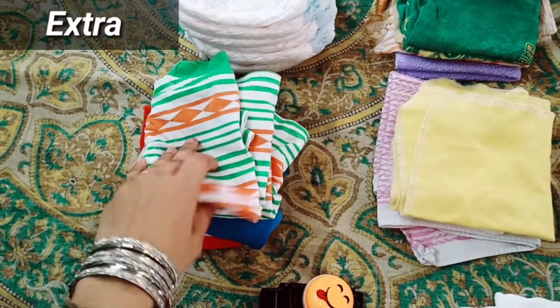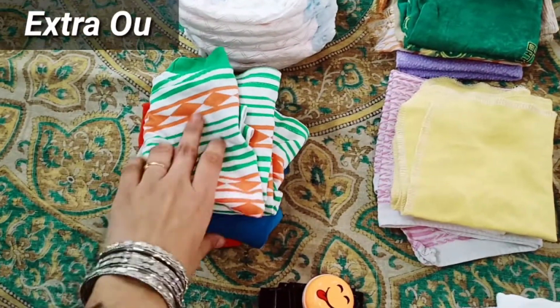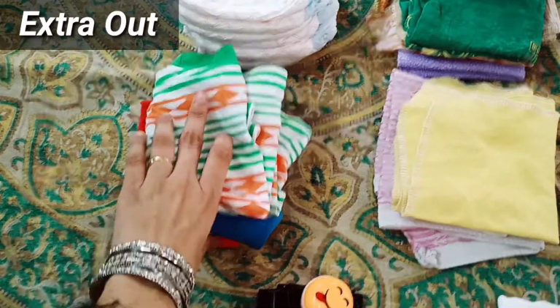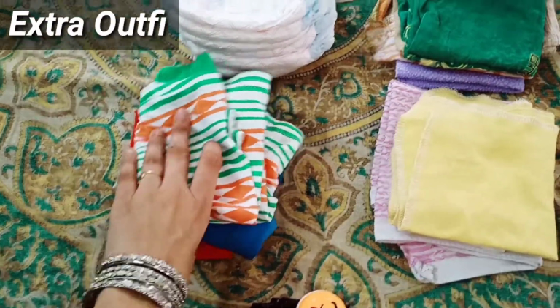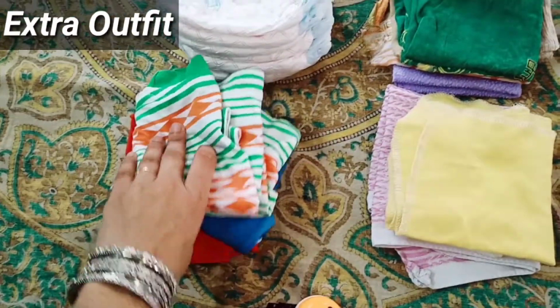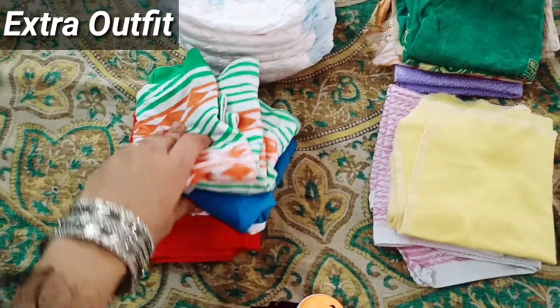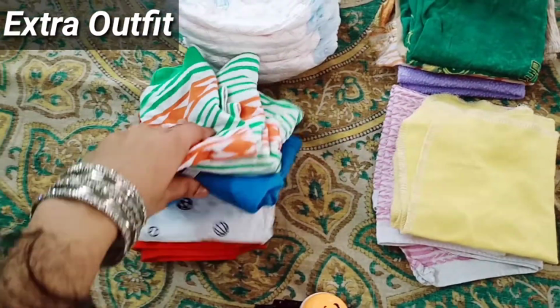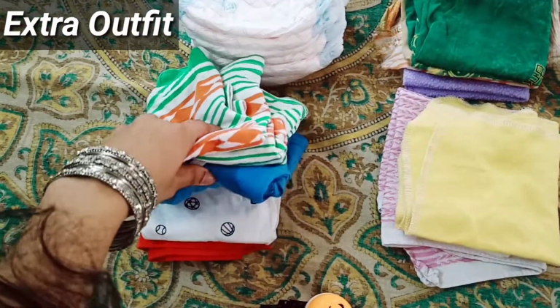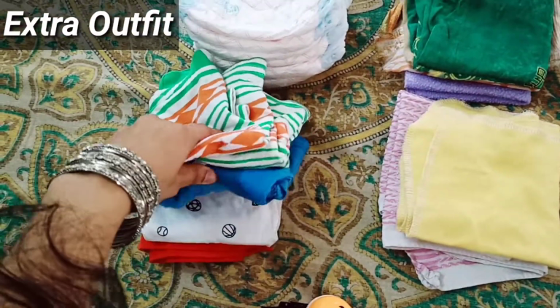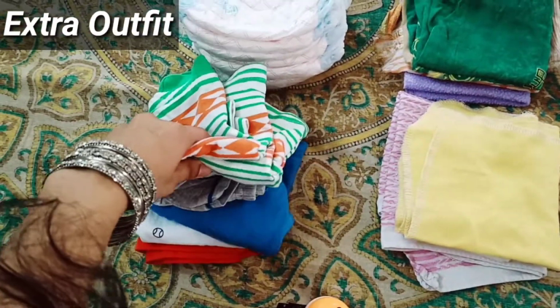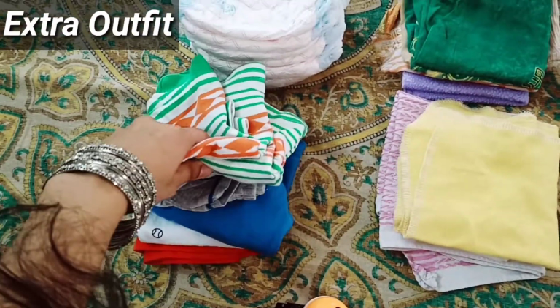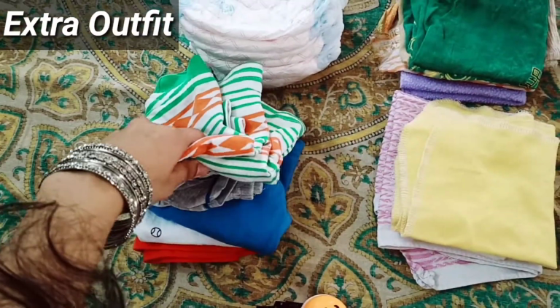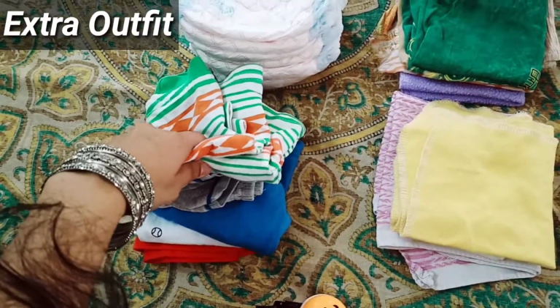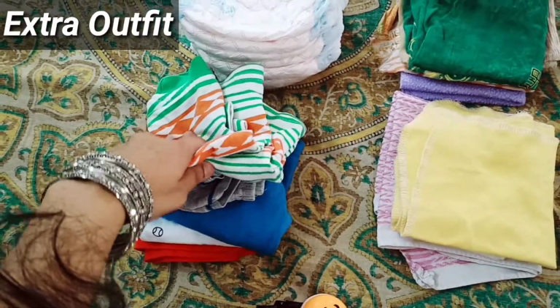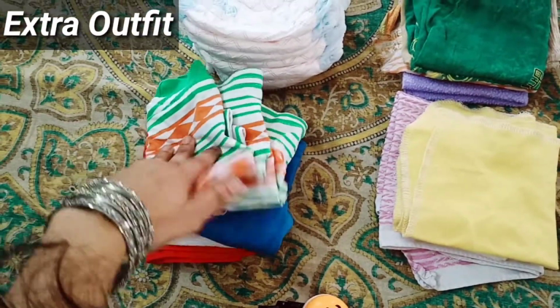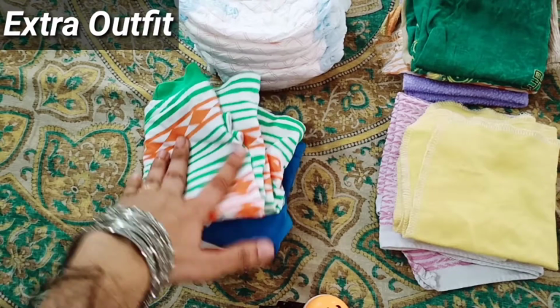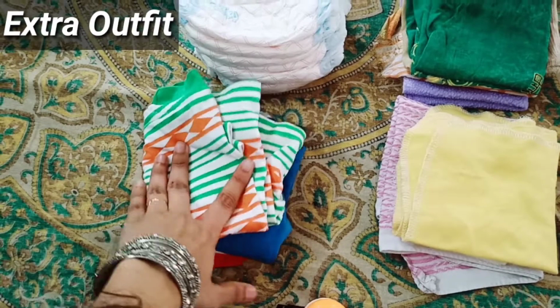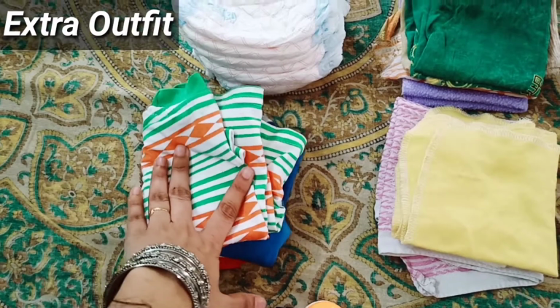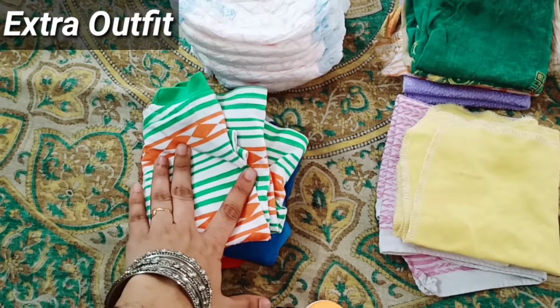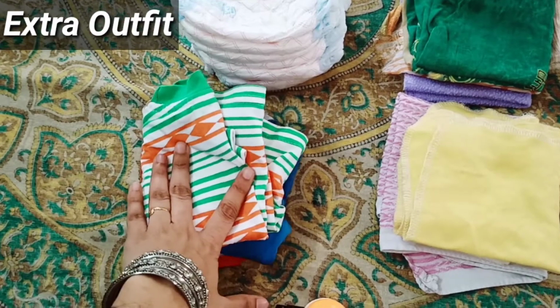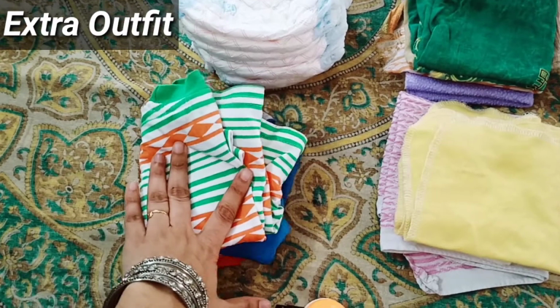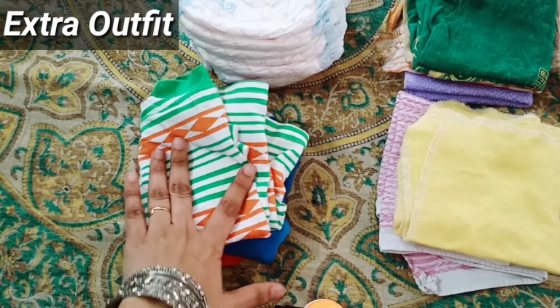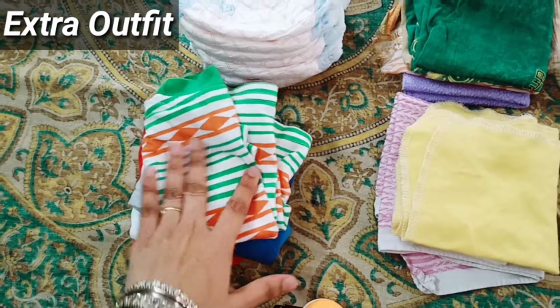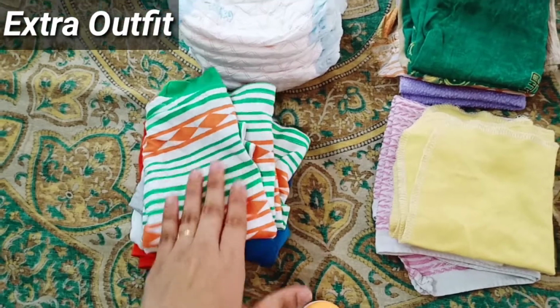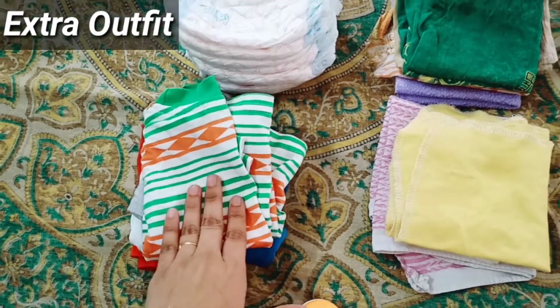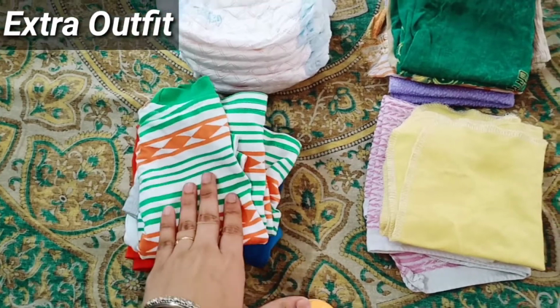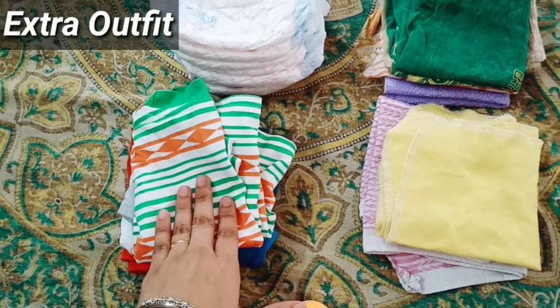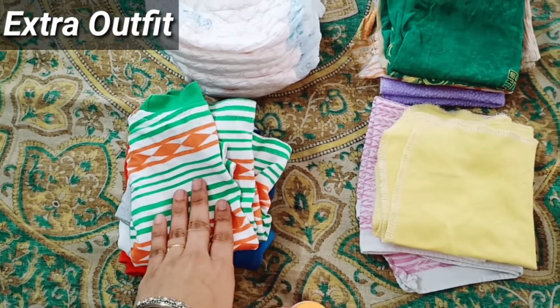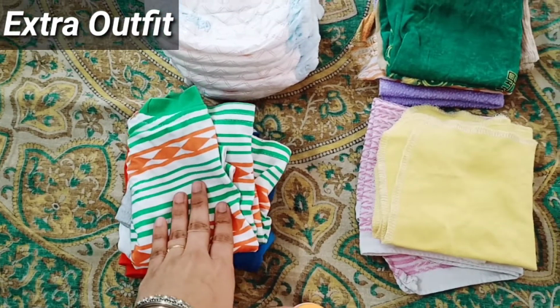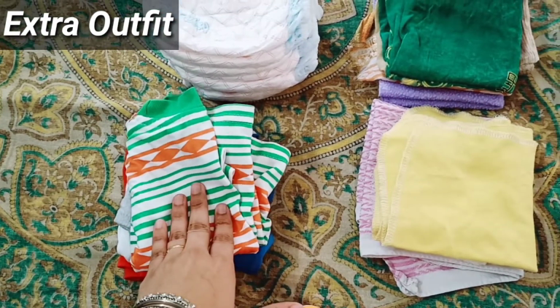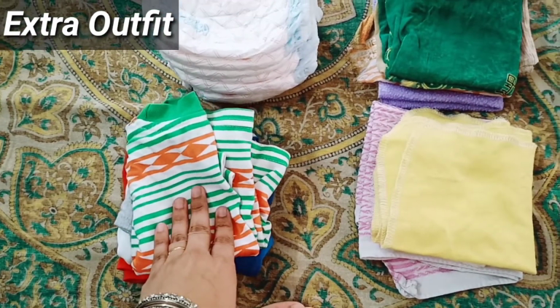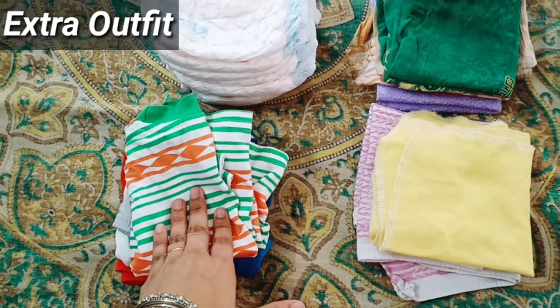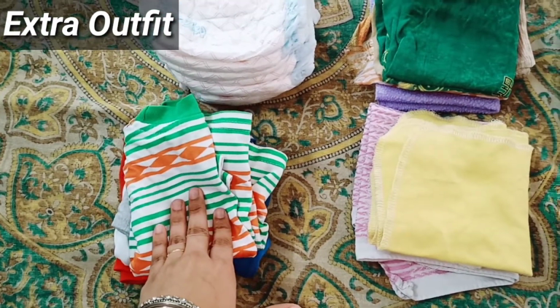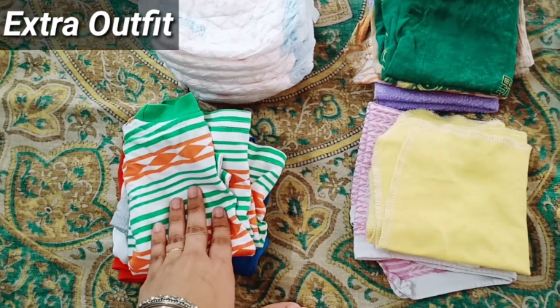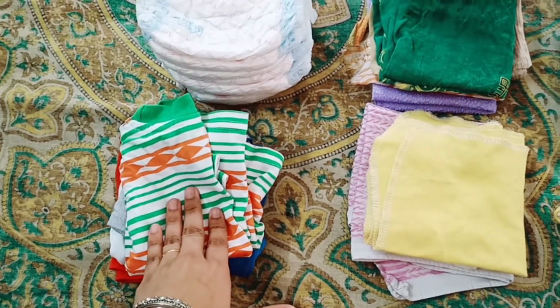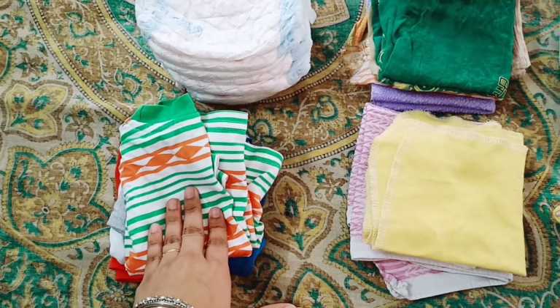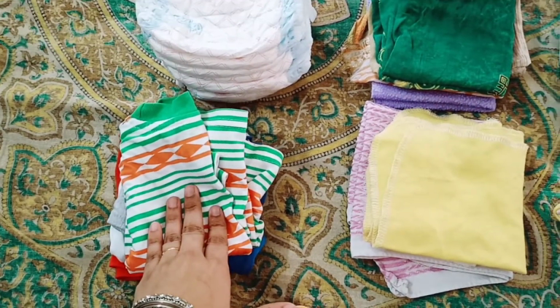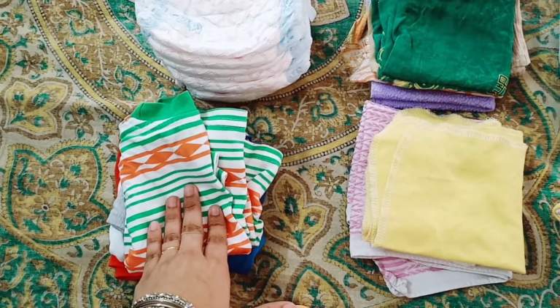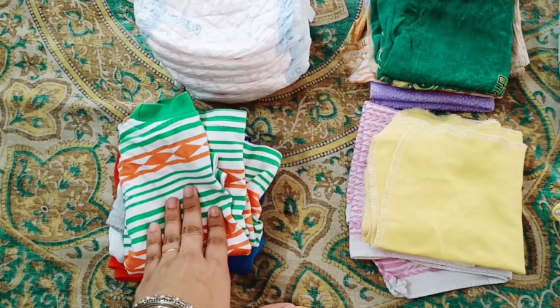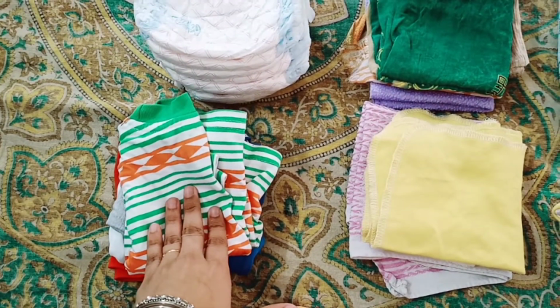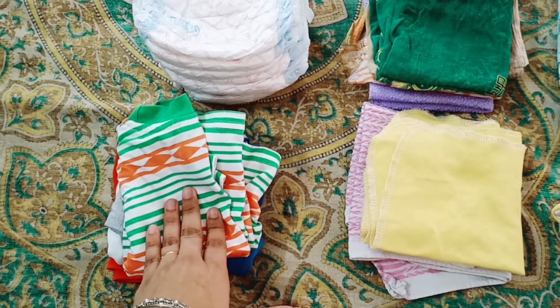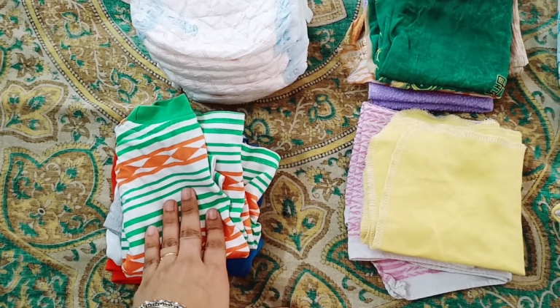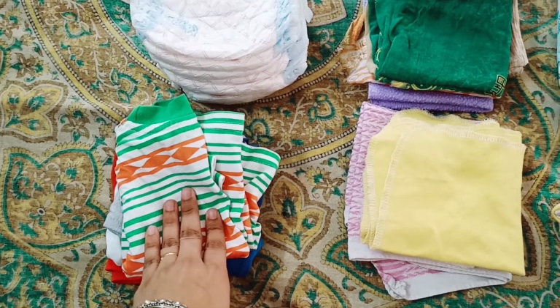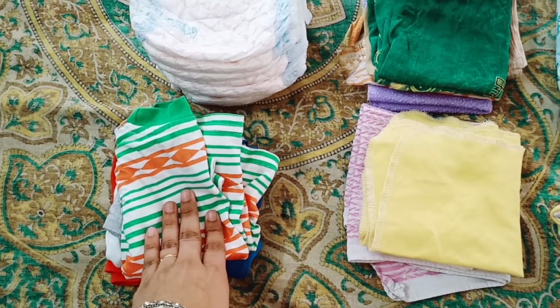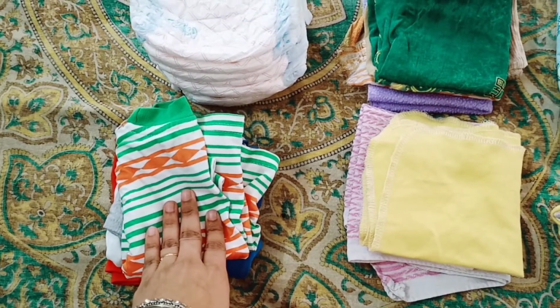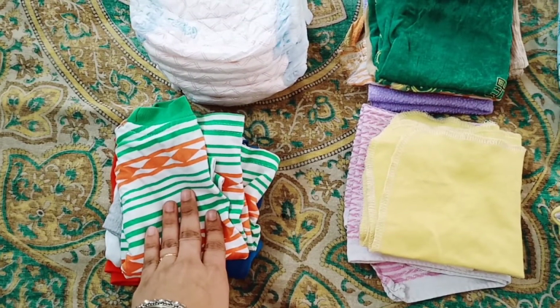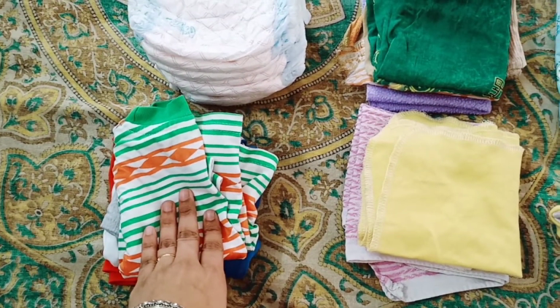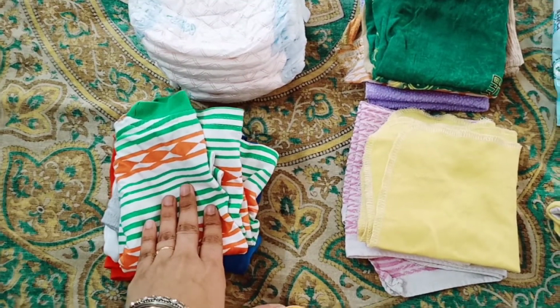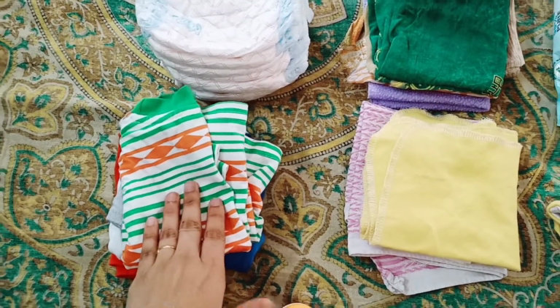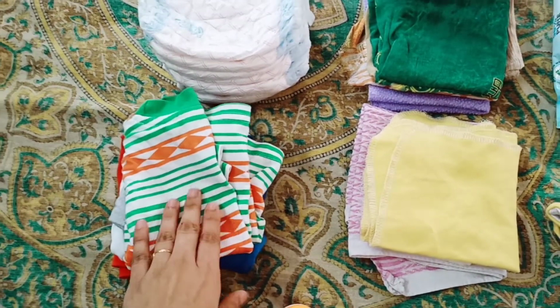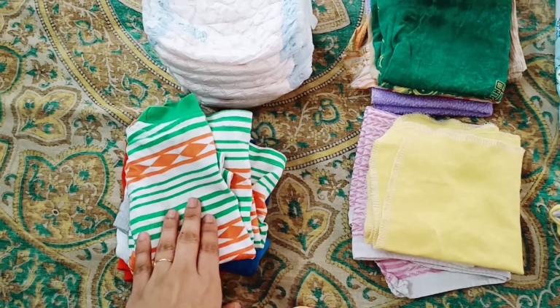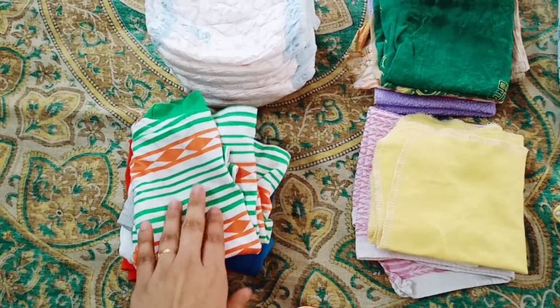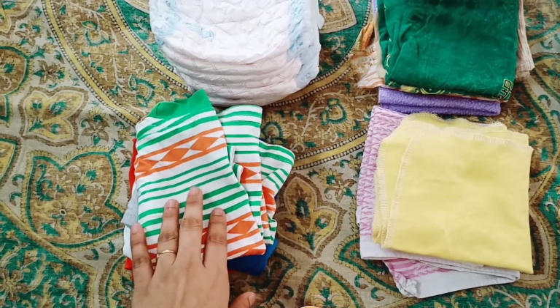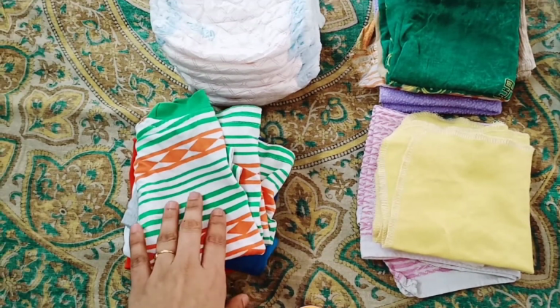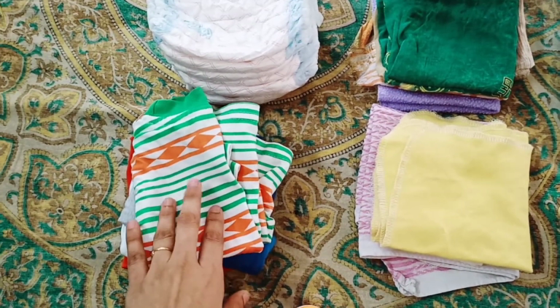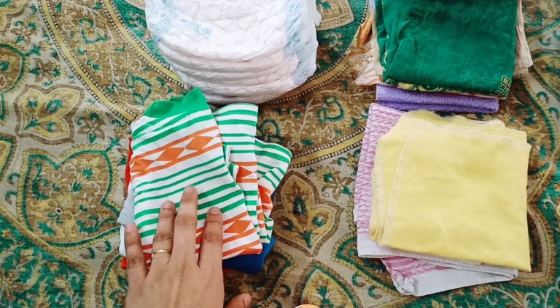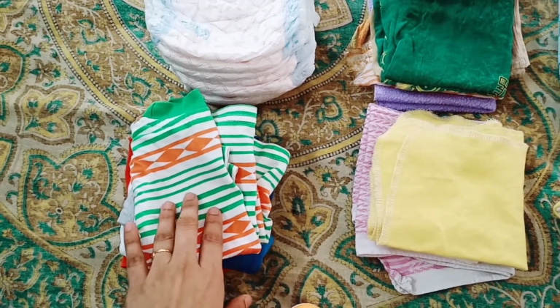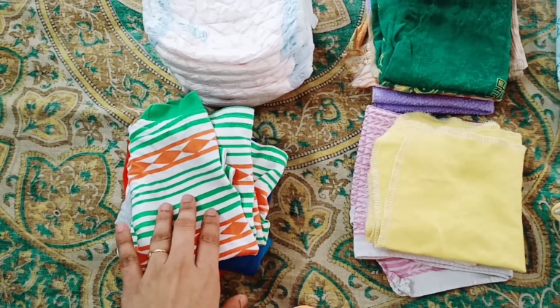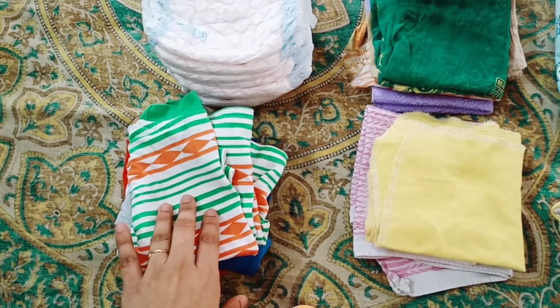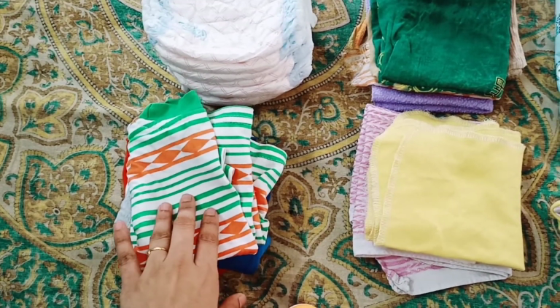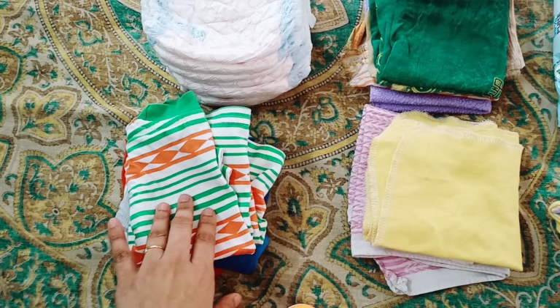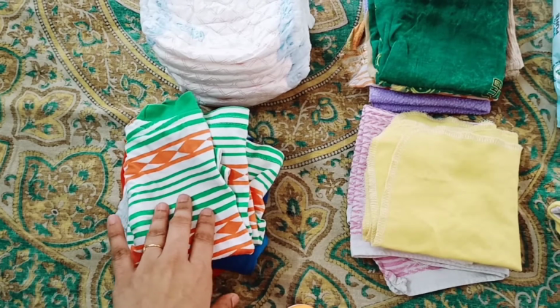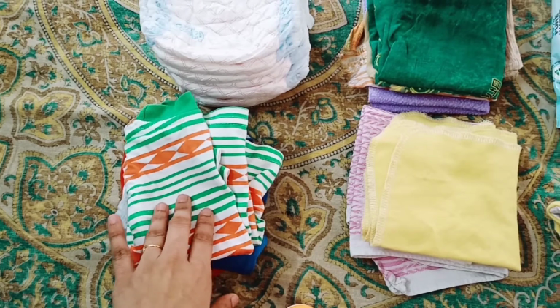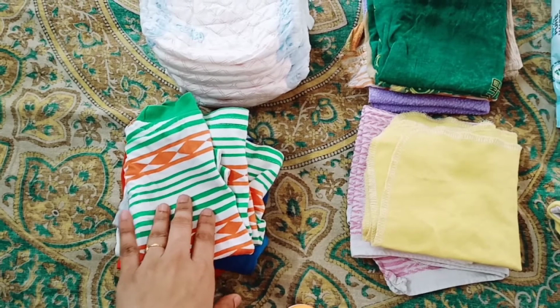Next, for the baby, there are extra dresses. Obviously, one or two is not enough — make sure that you have 3 or 4 sets of extra dresses.